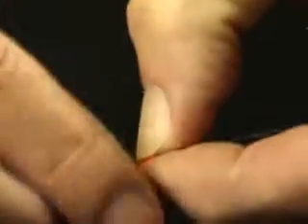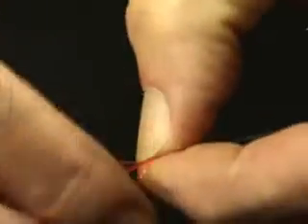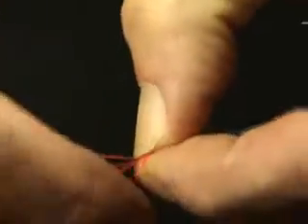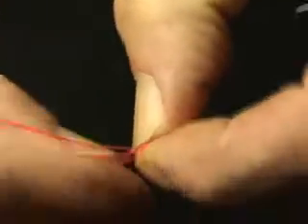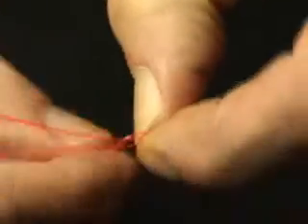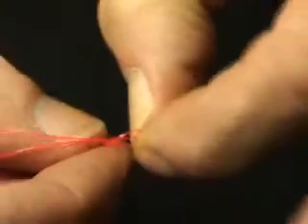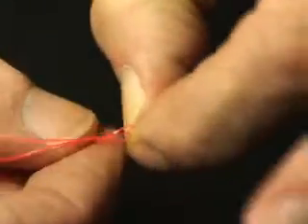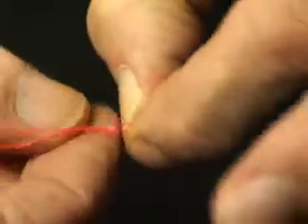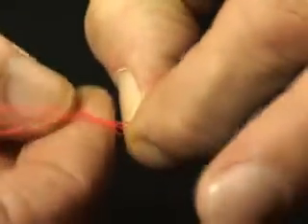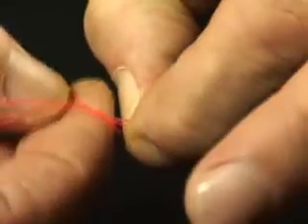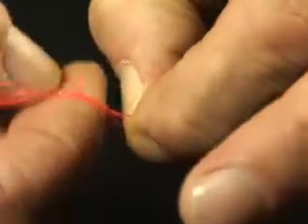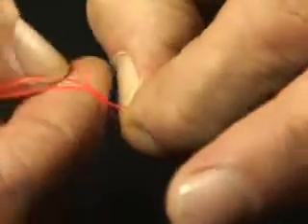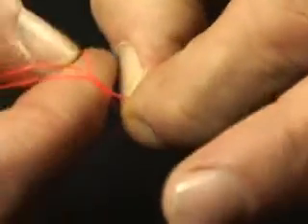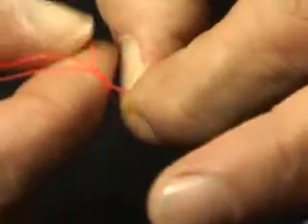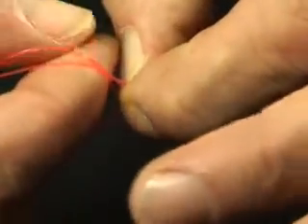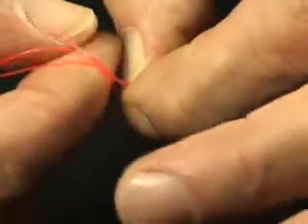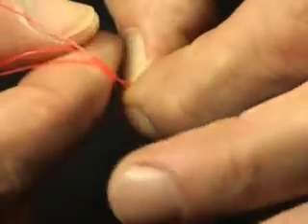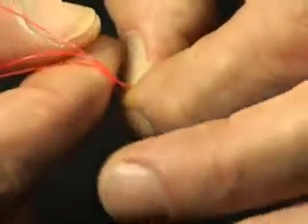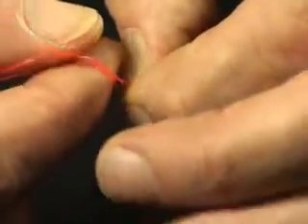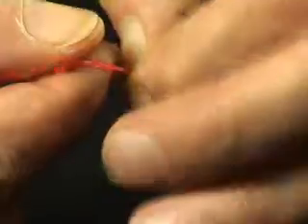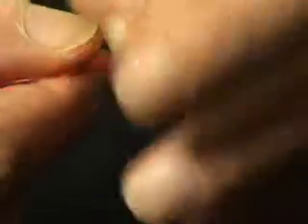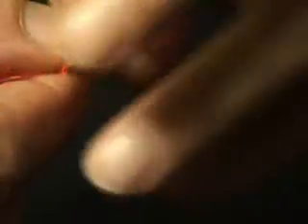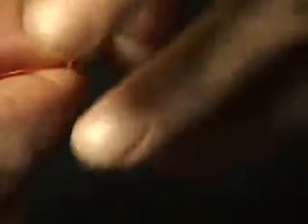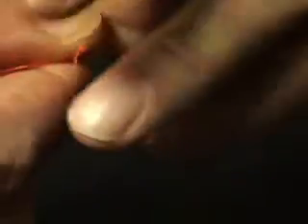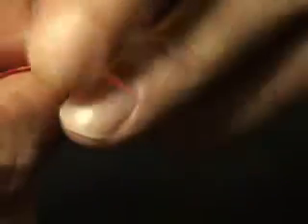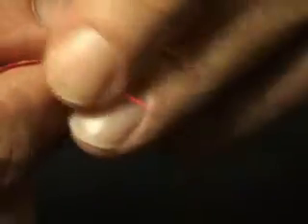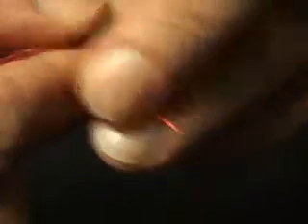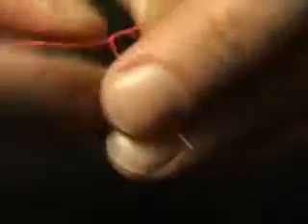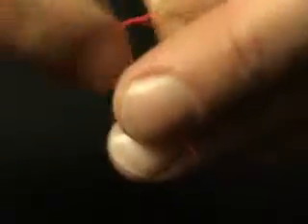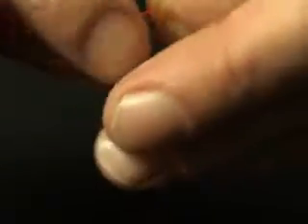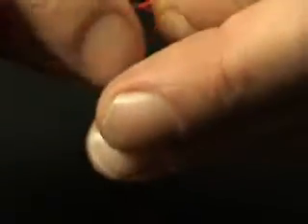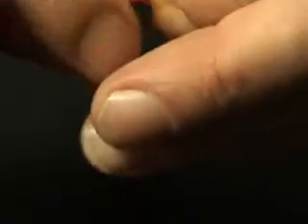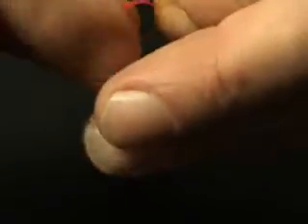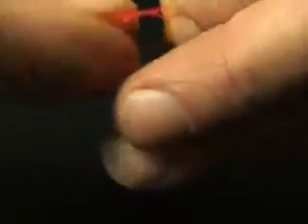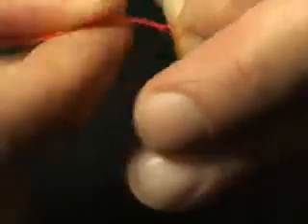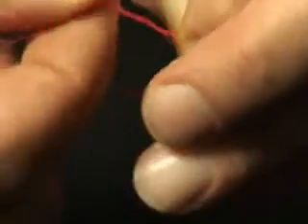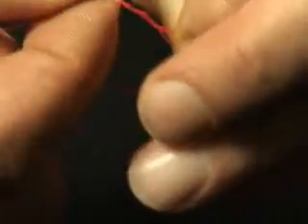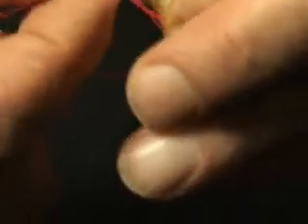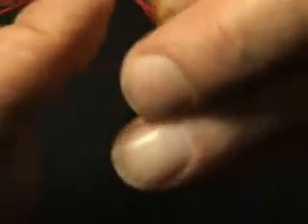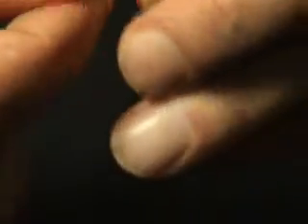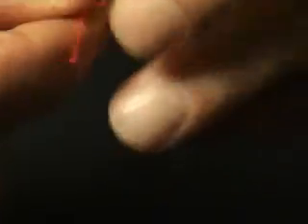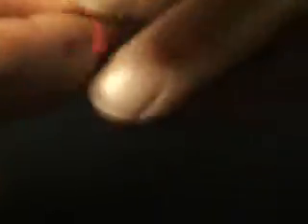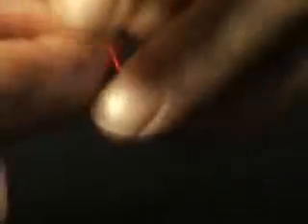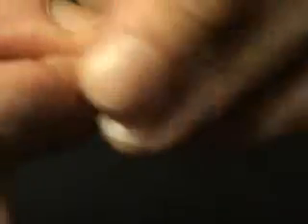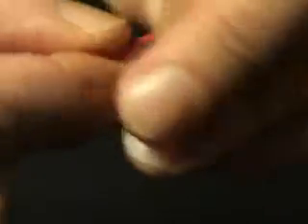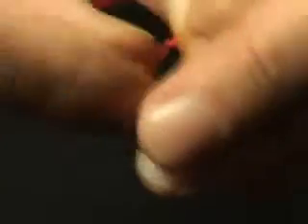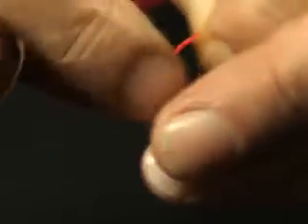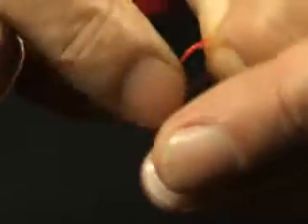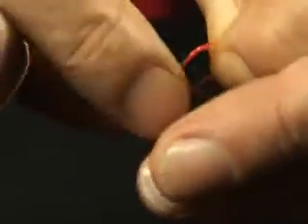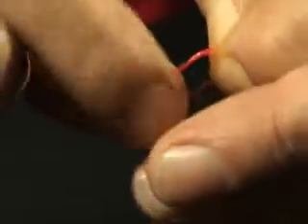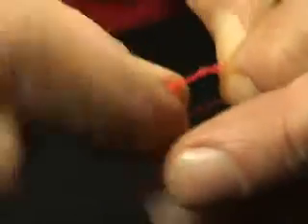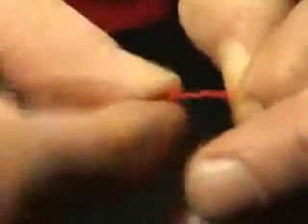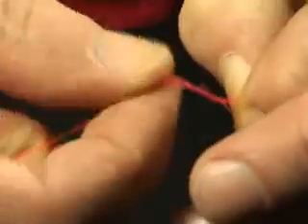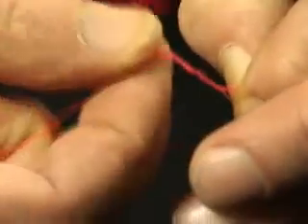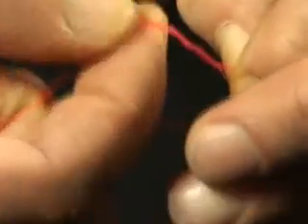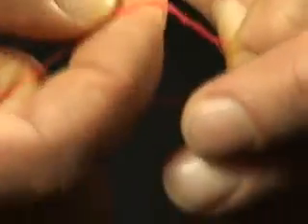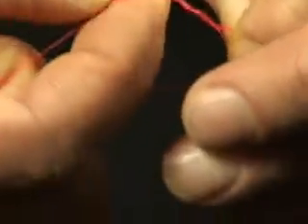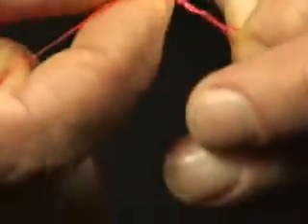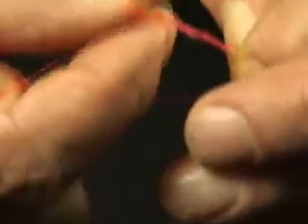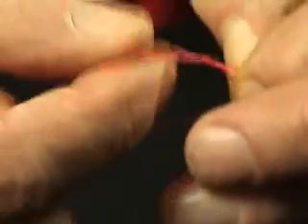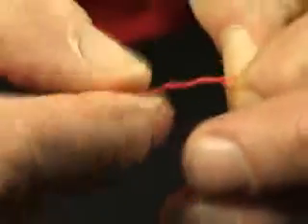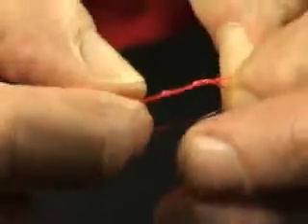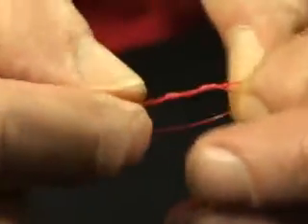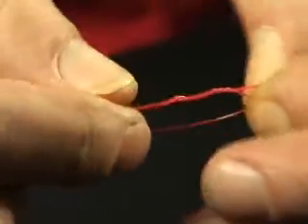Once you've got the loop, pass the tag end through three times — once, twice, three times.